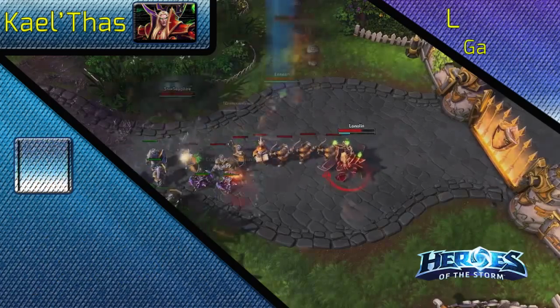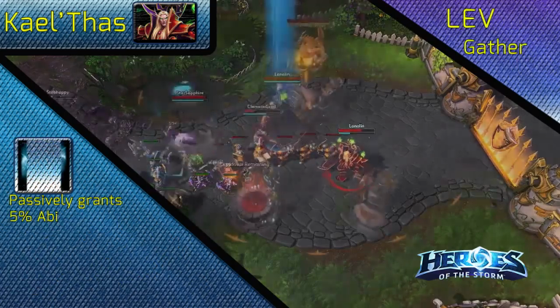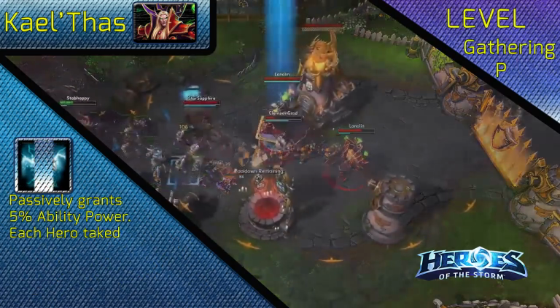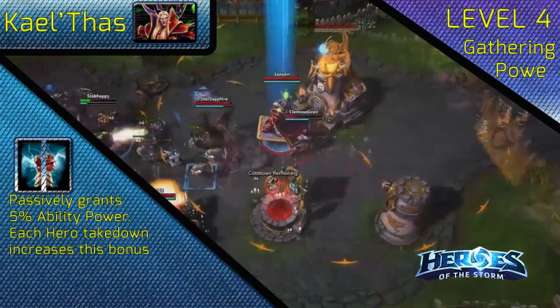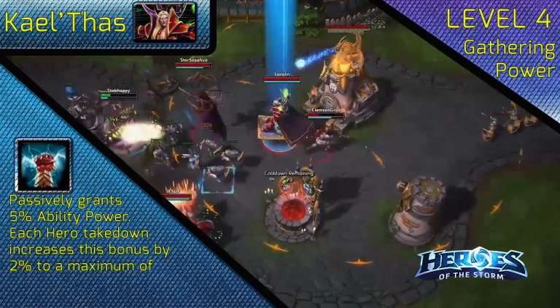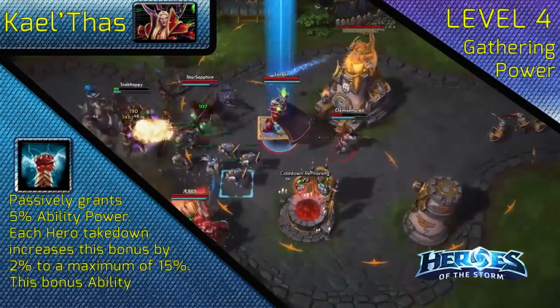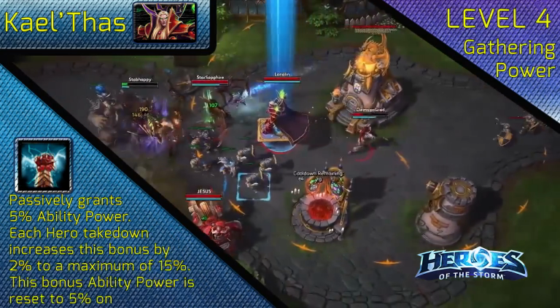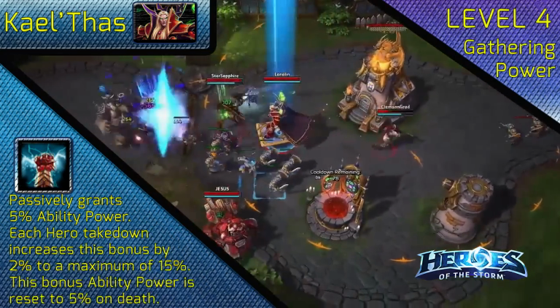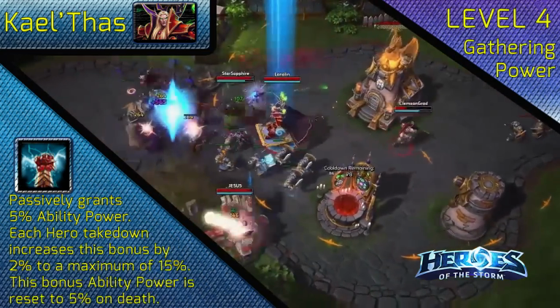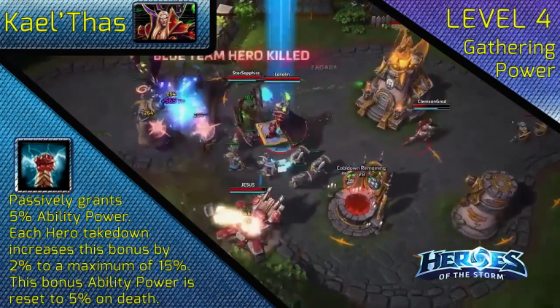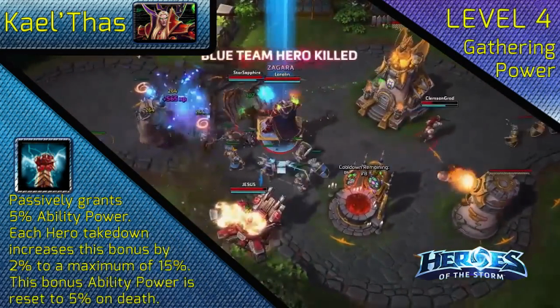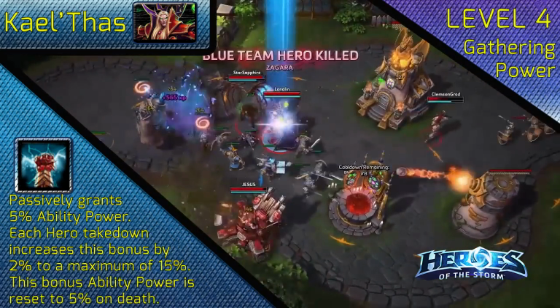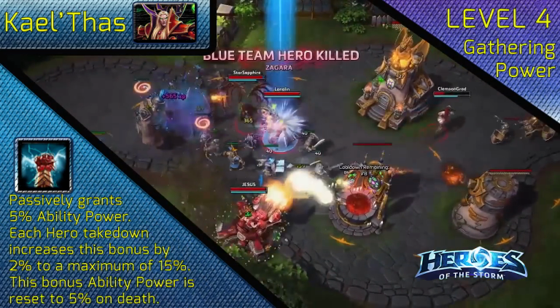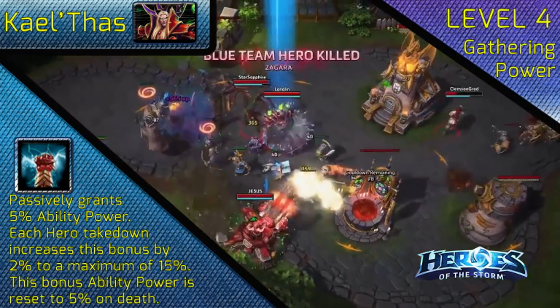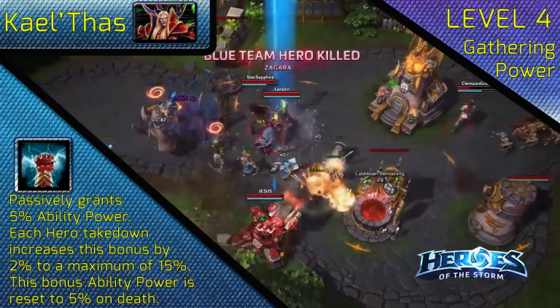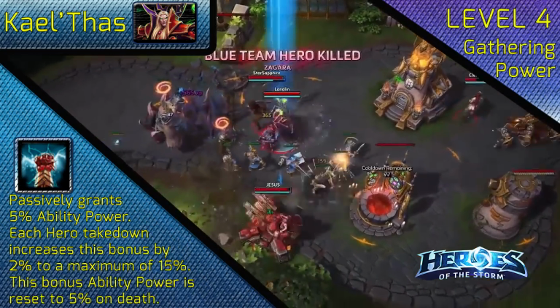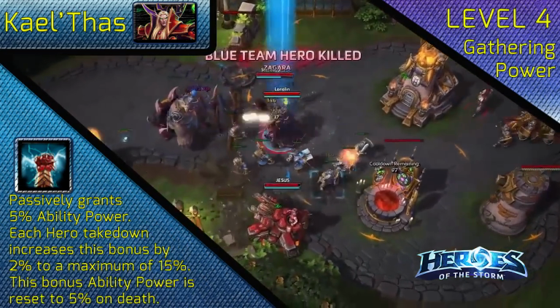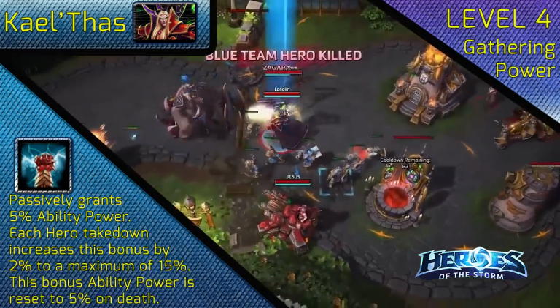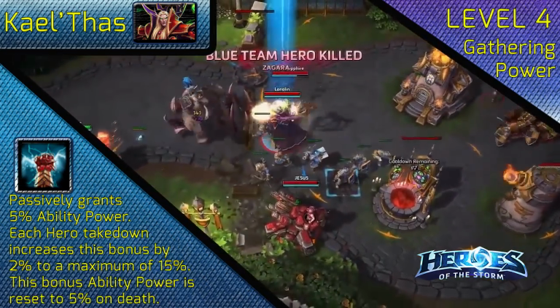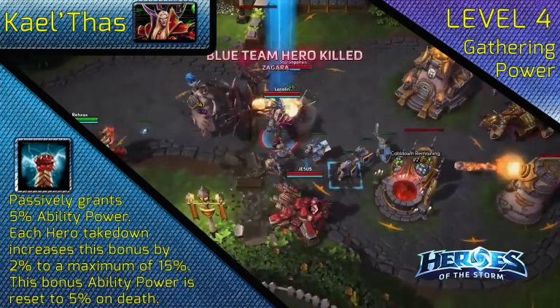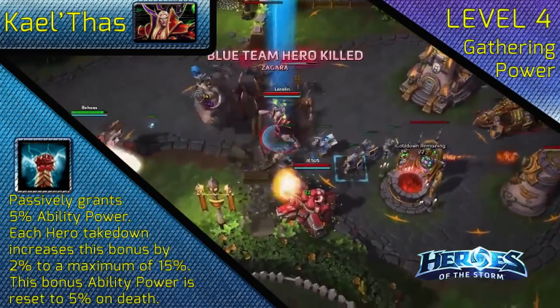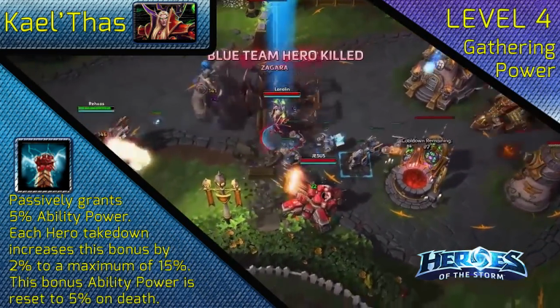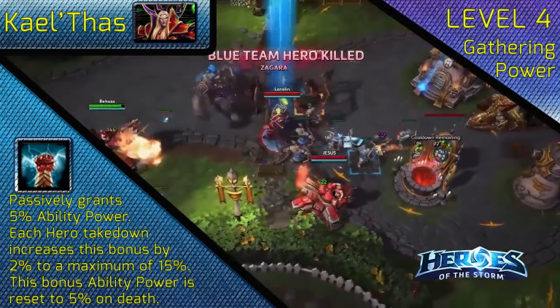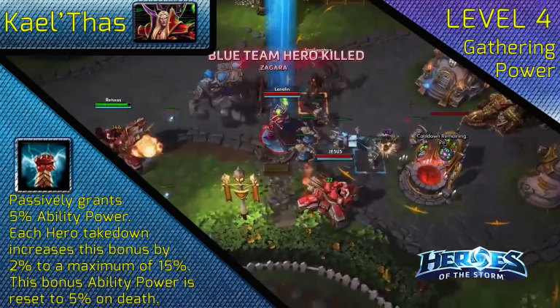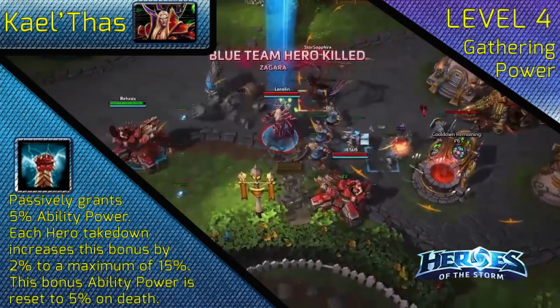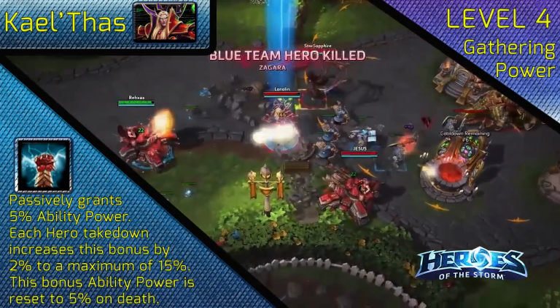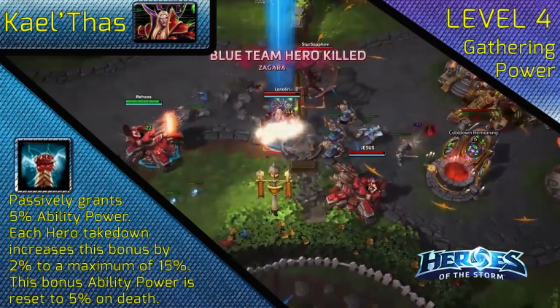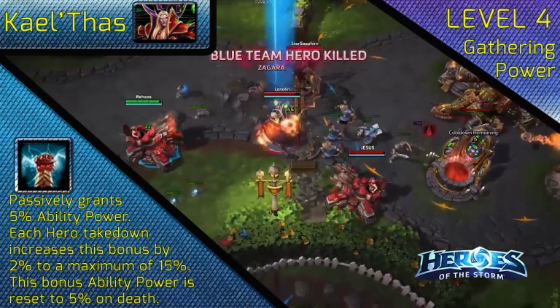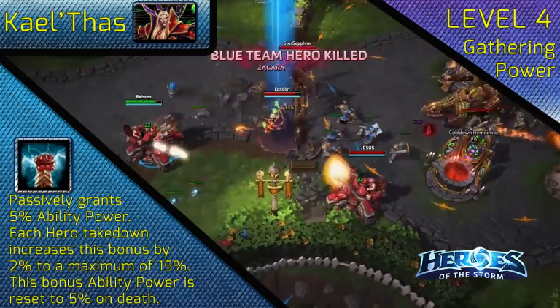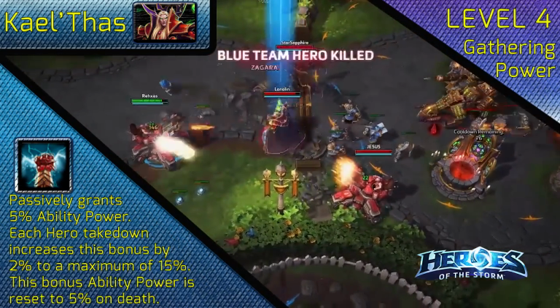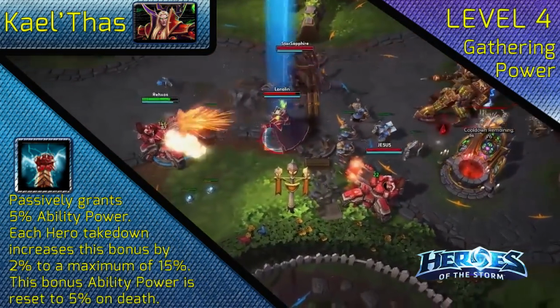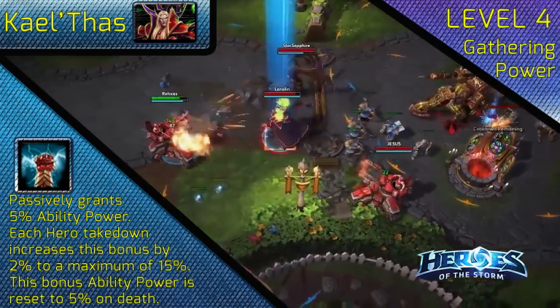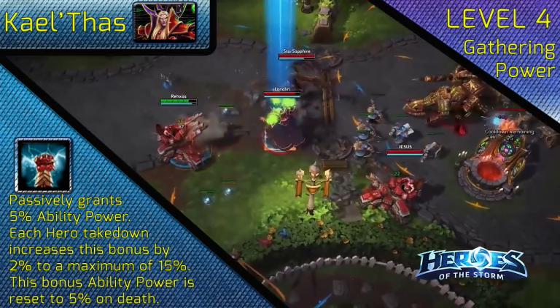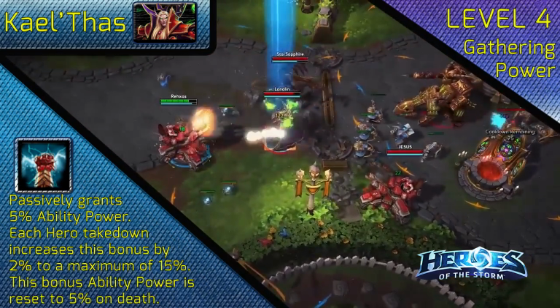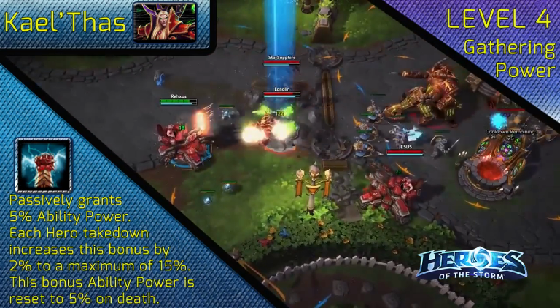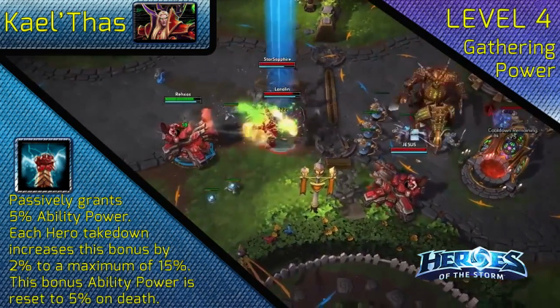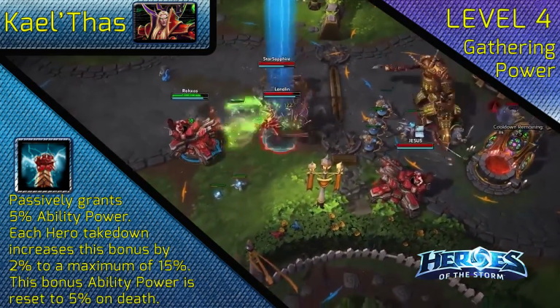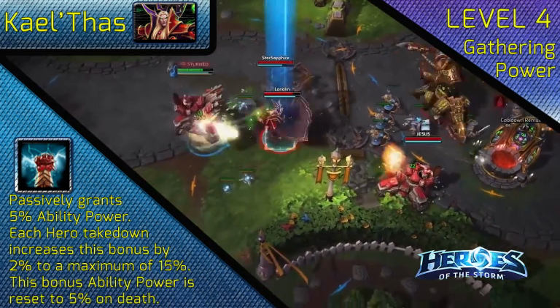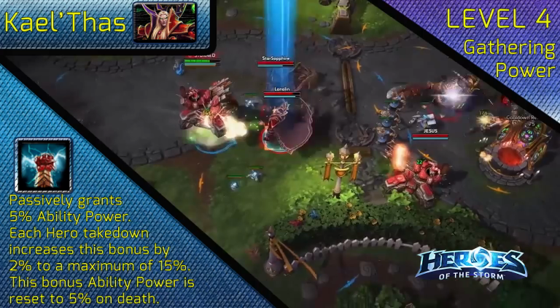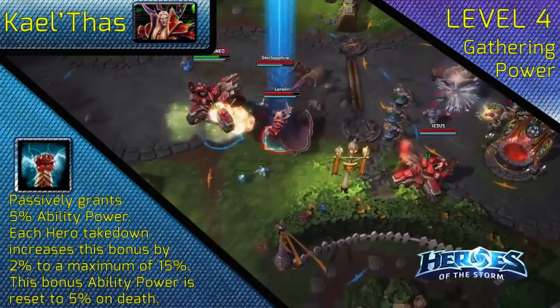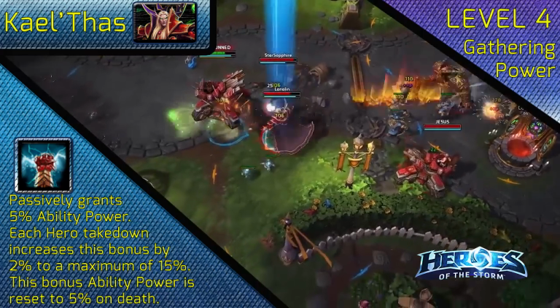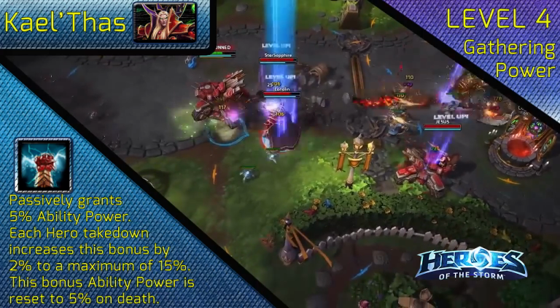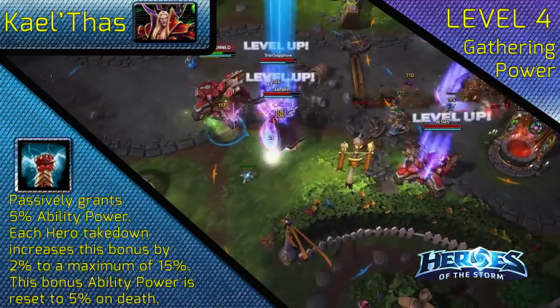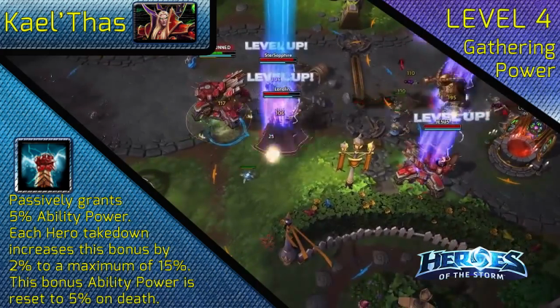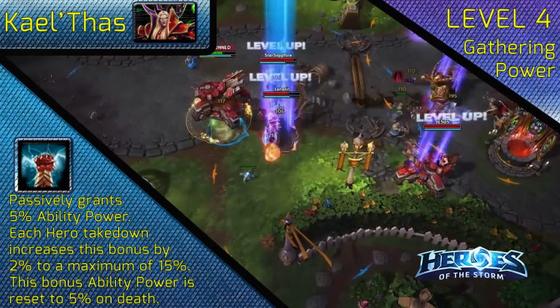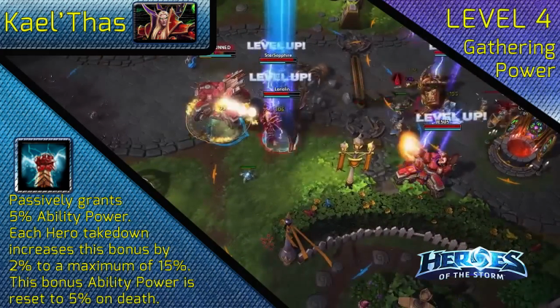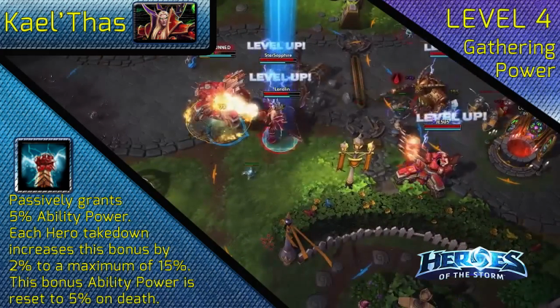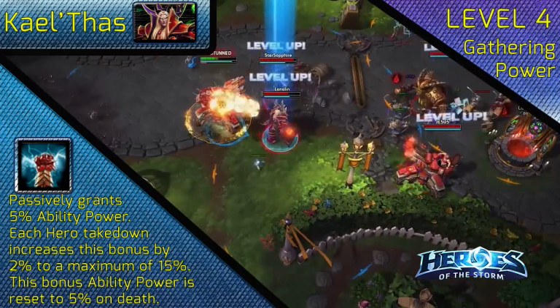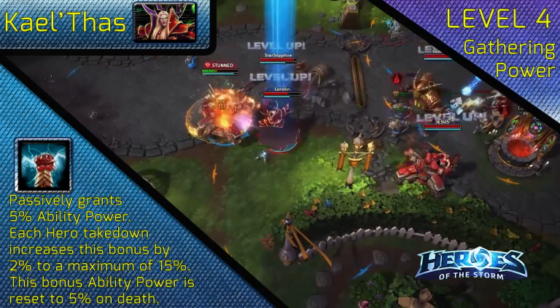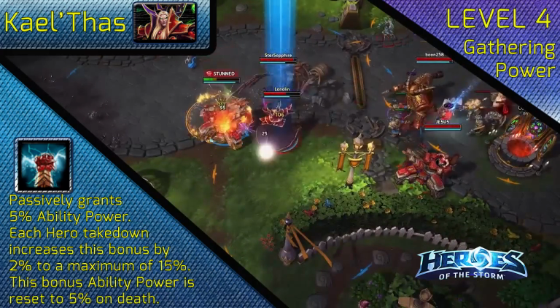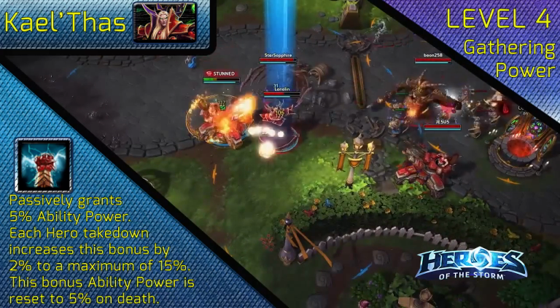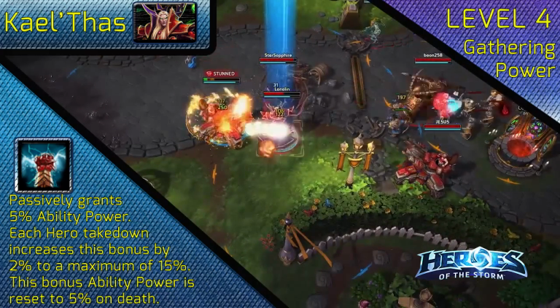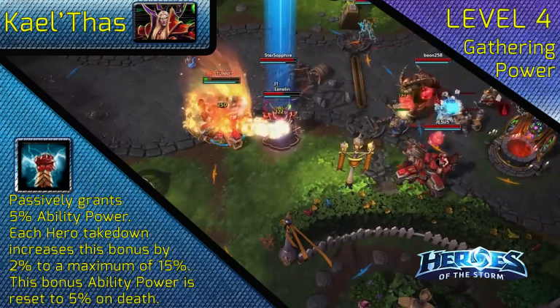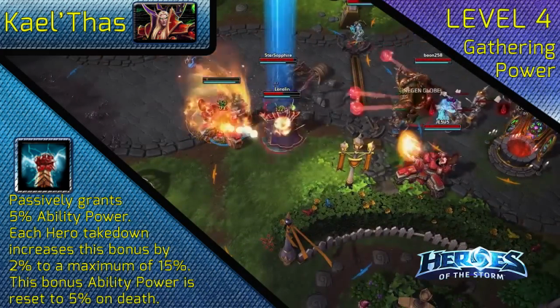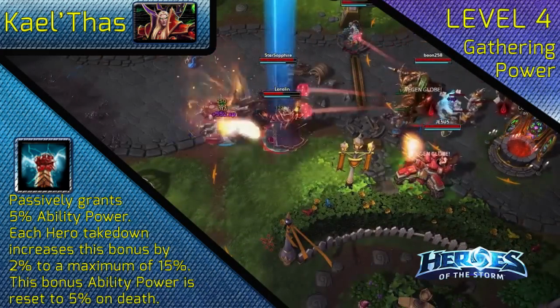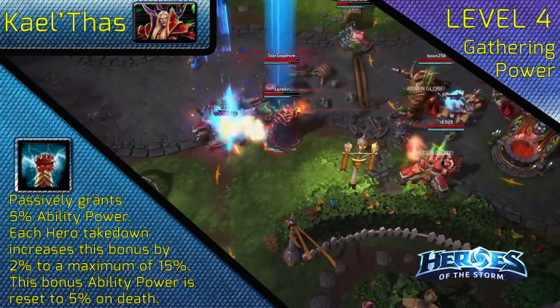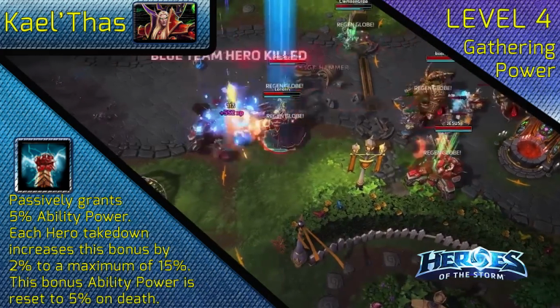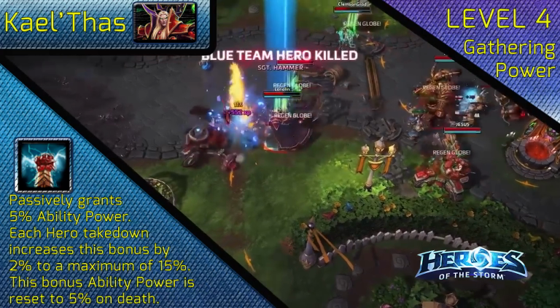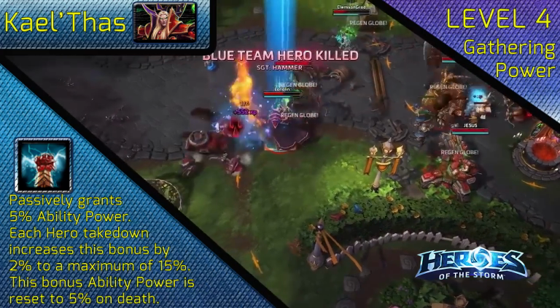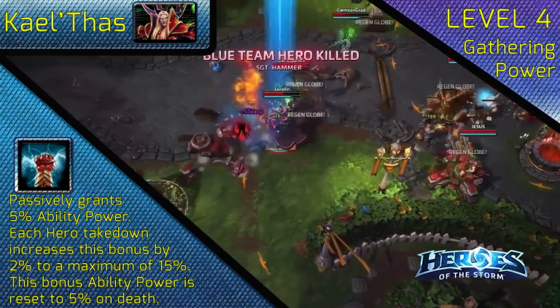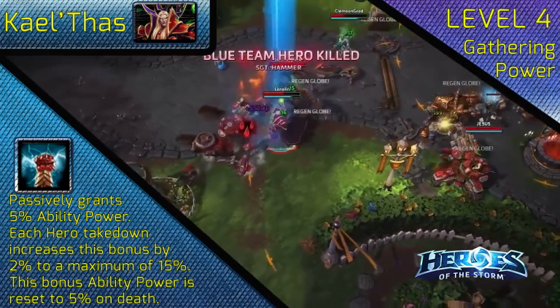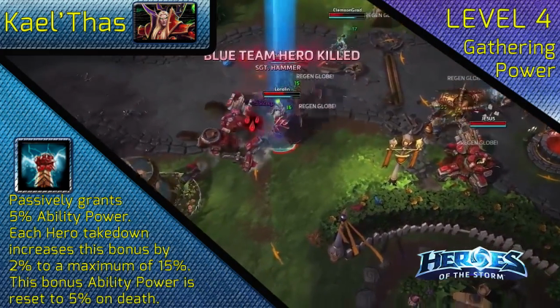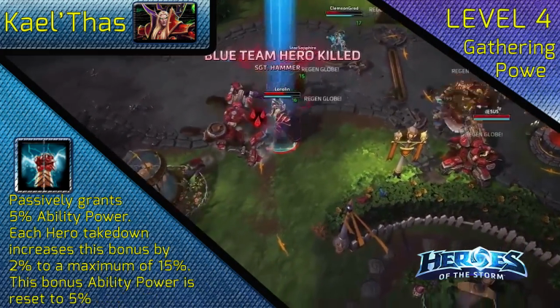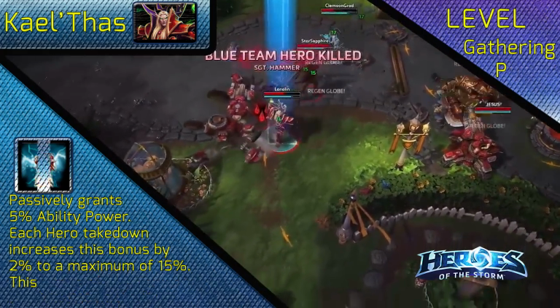At level 4, choose Gathering Power. This passive ability makes Kael'thas very dangerous as the game goes on, so long as you're not dying a lot.